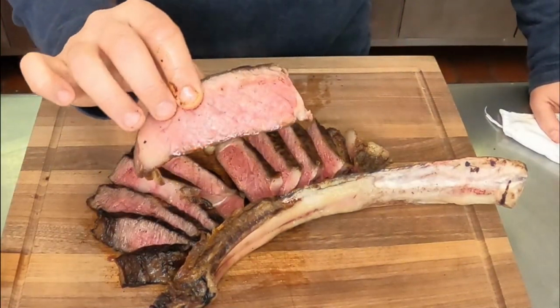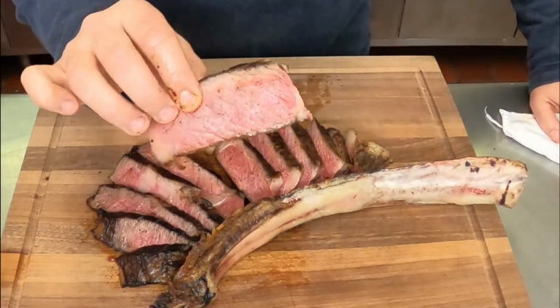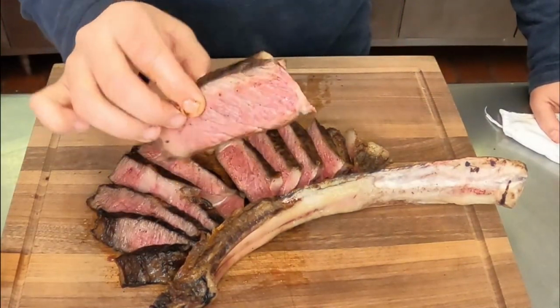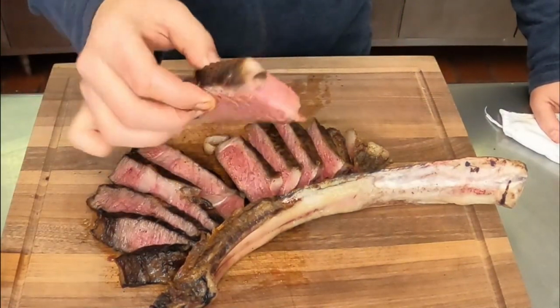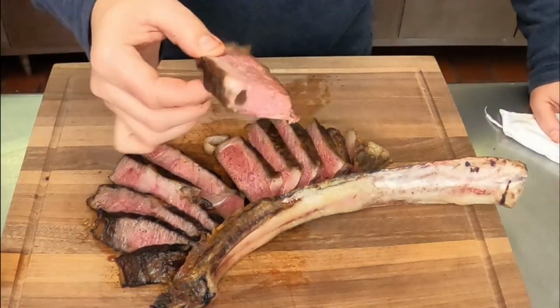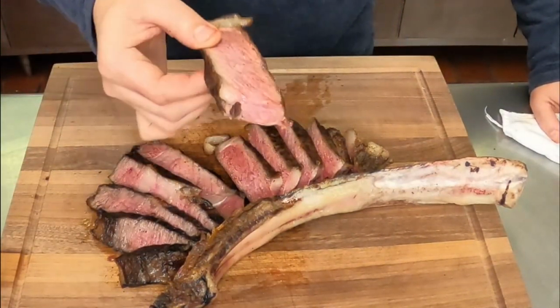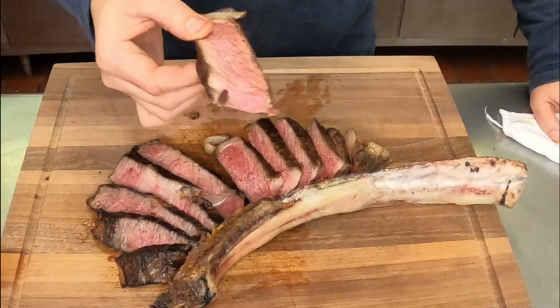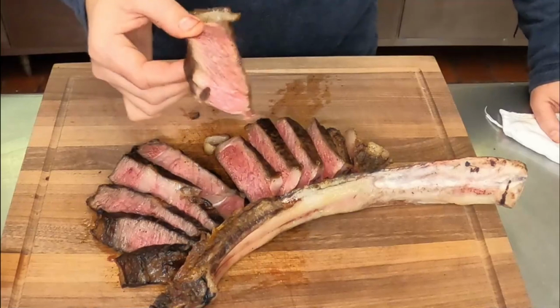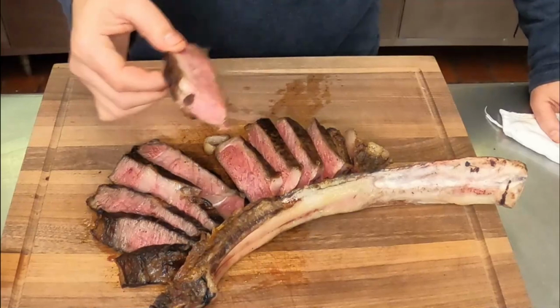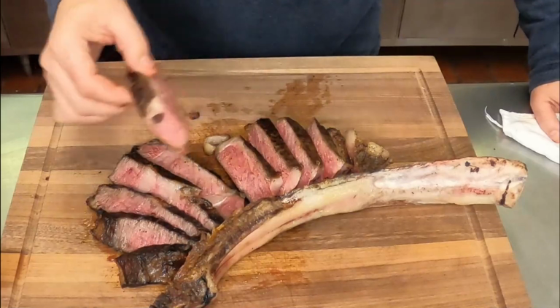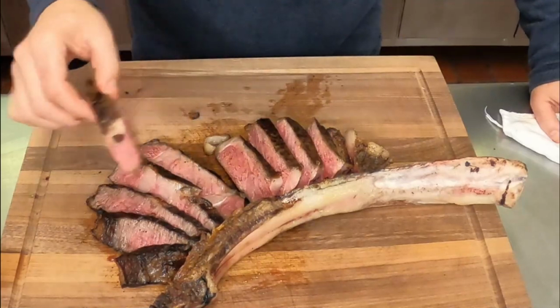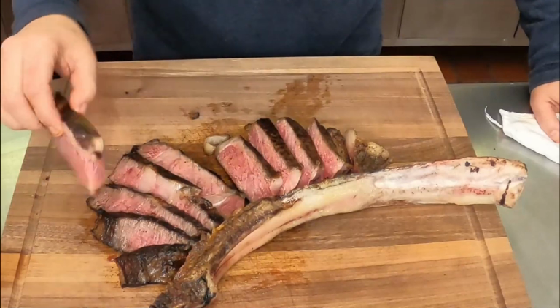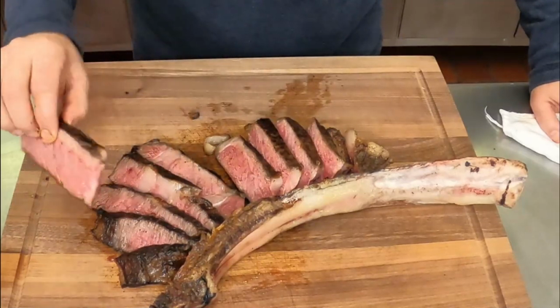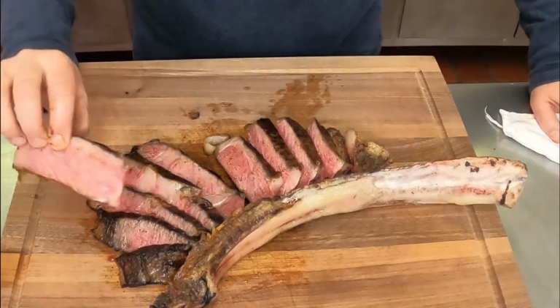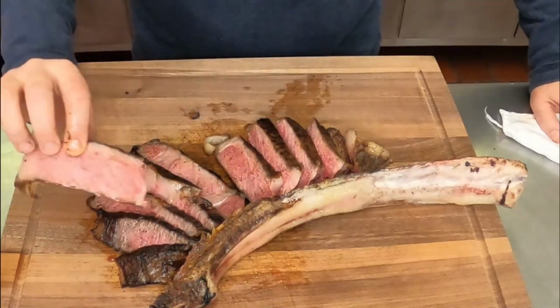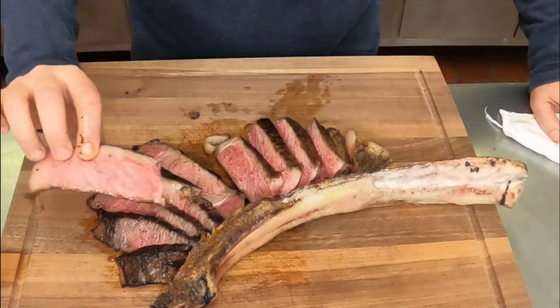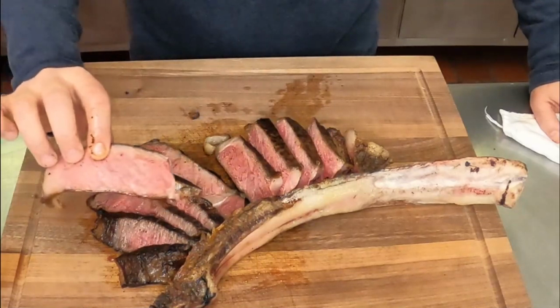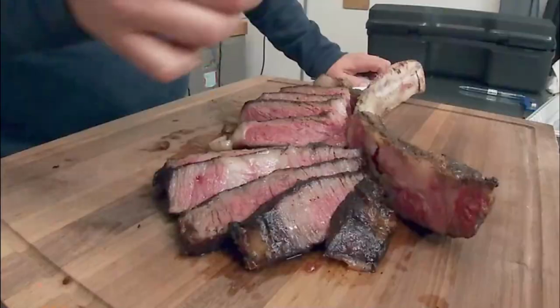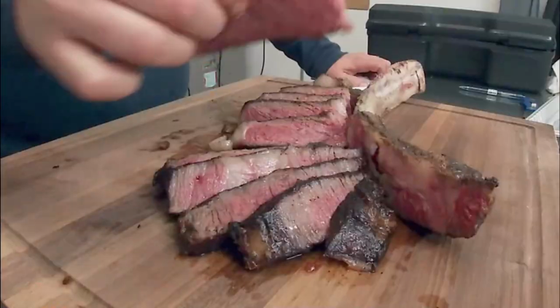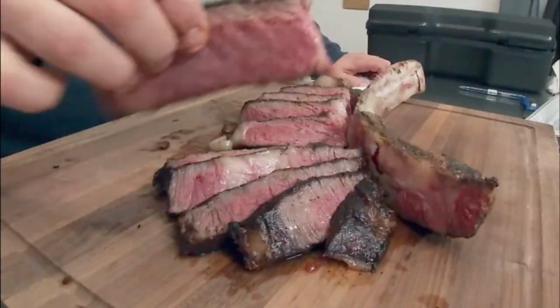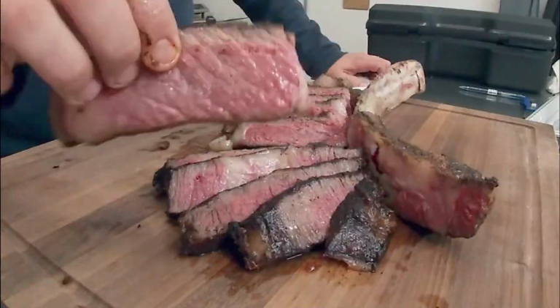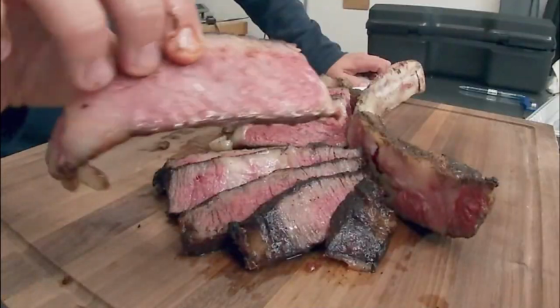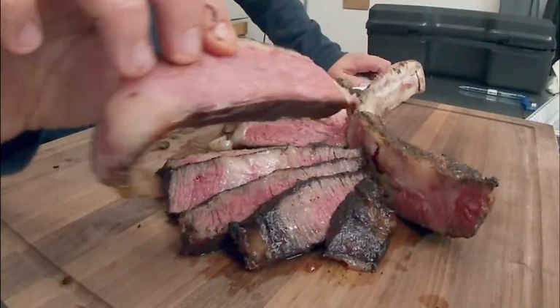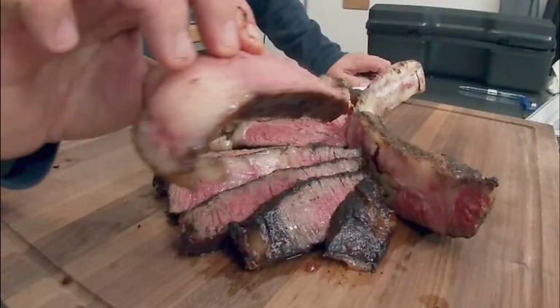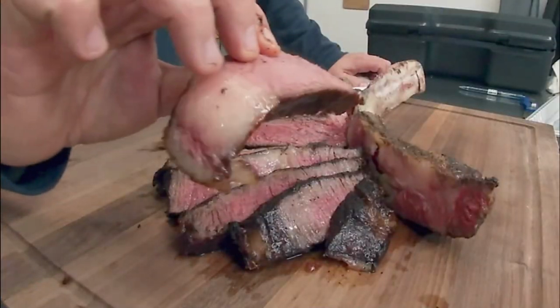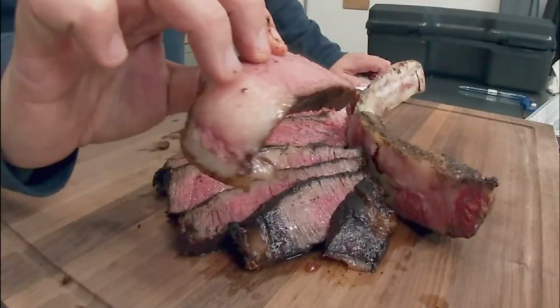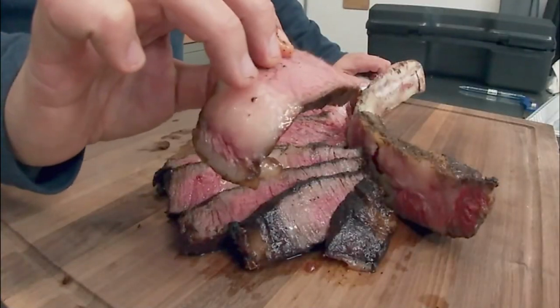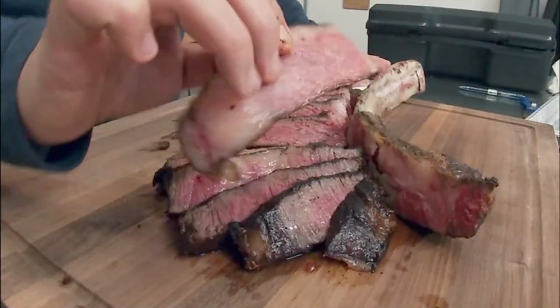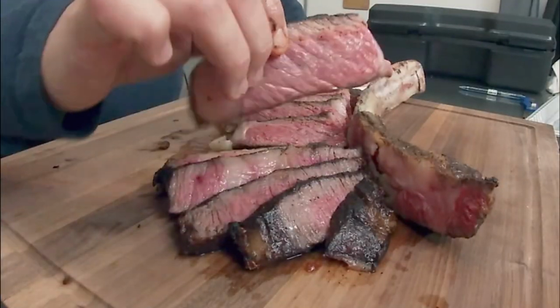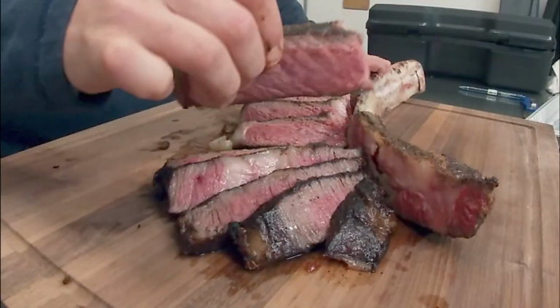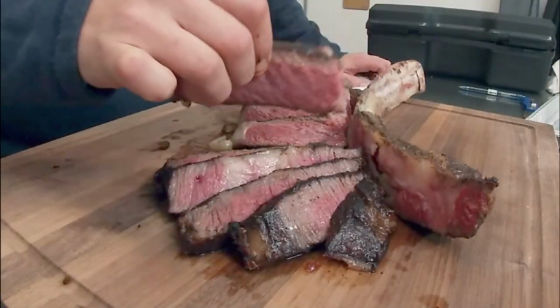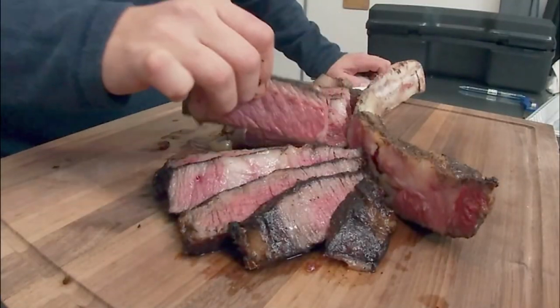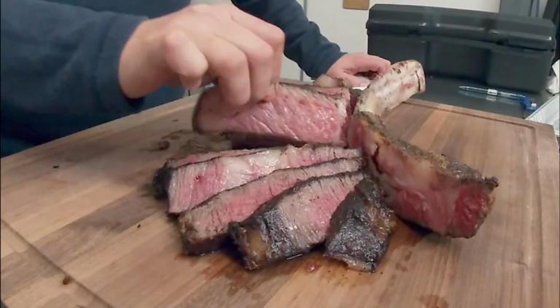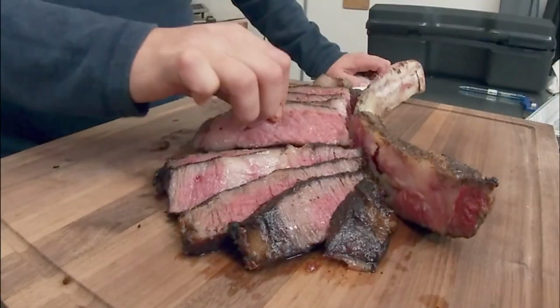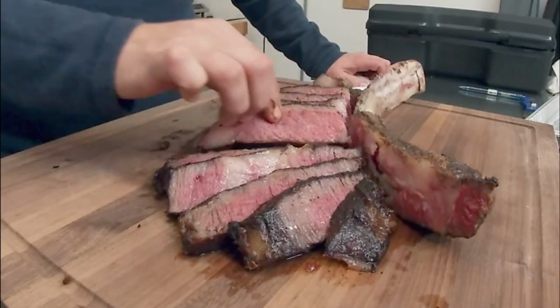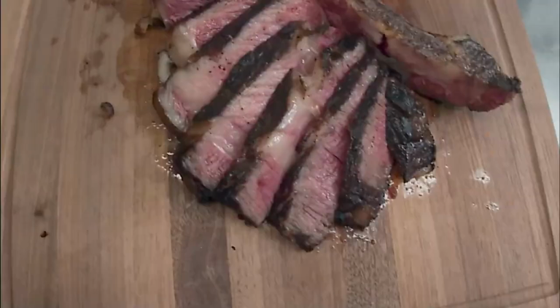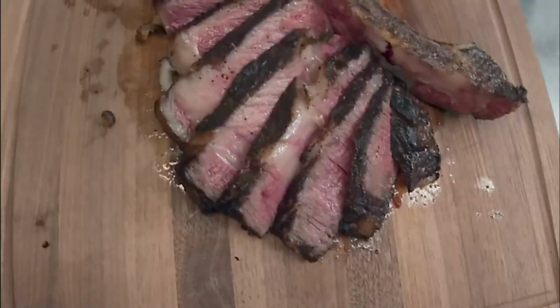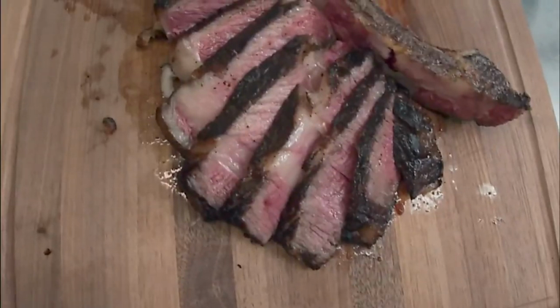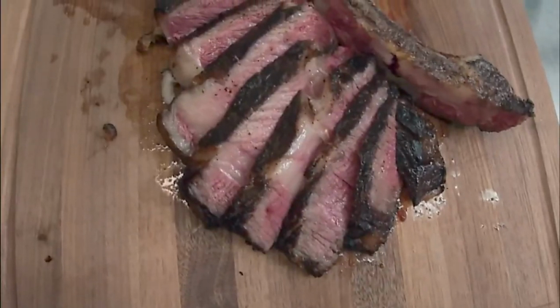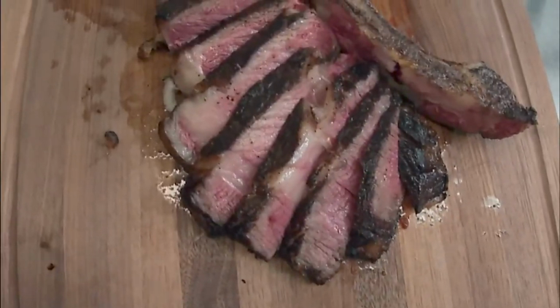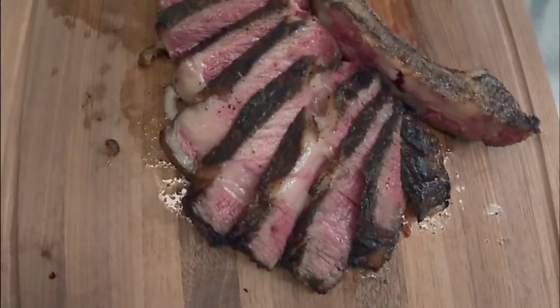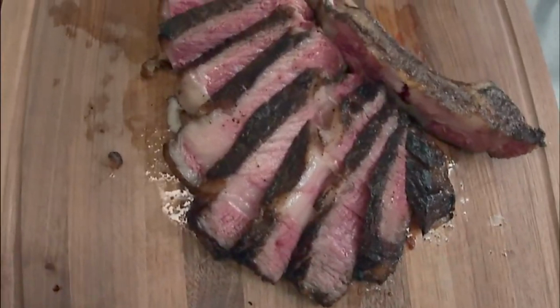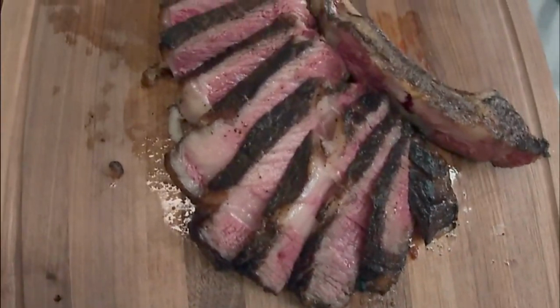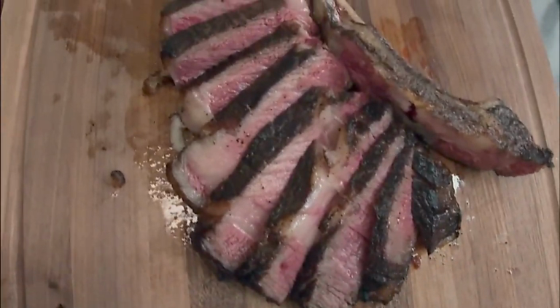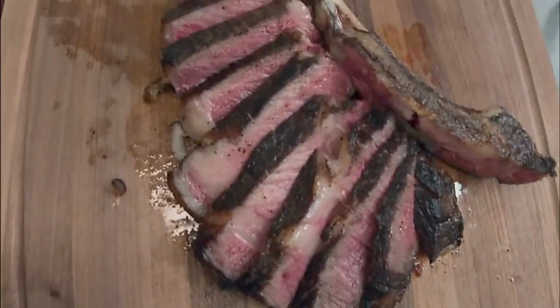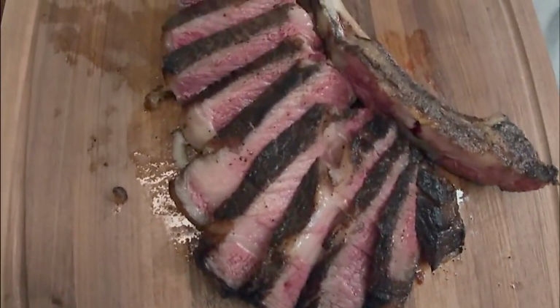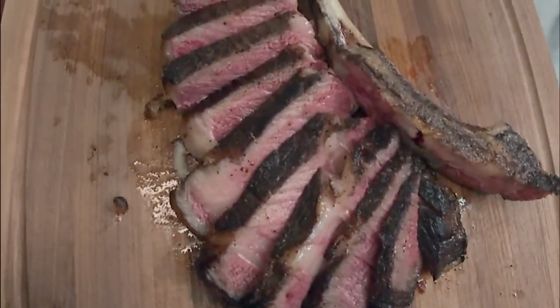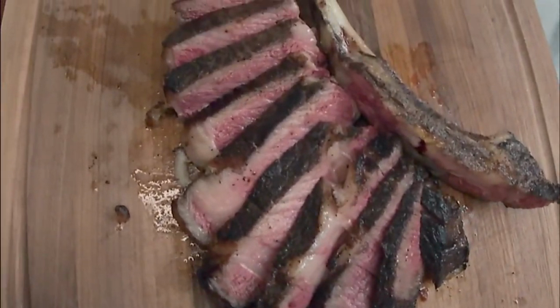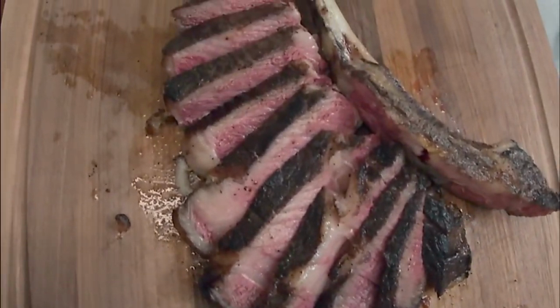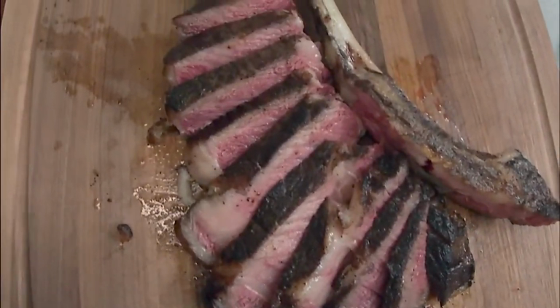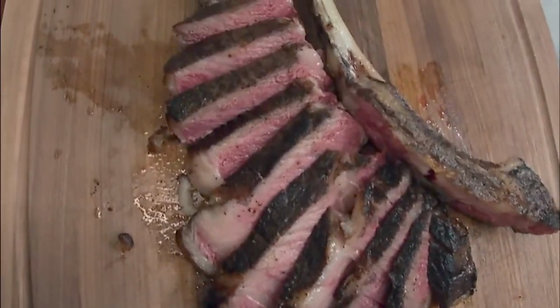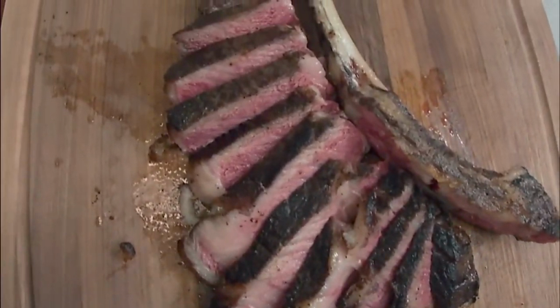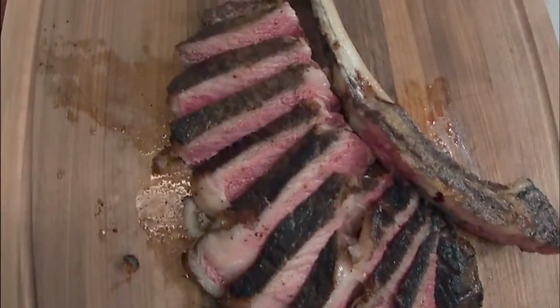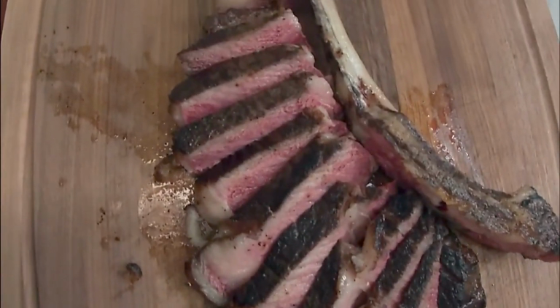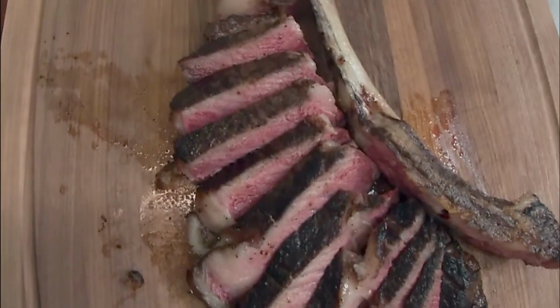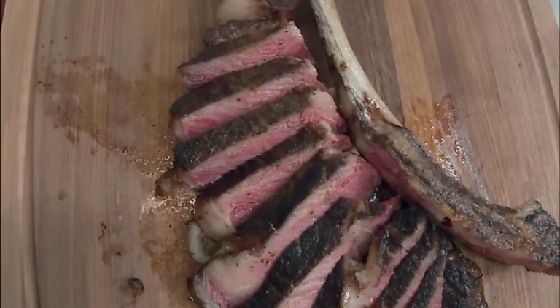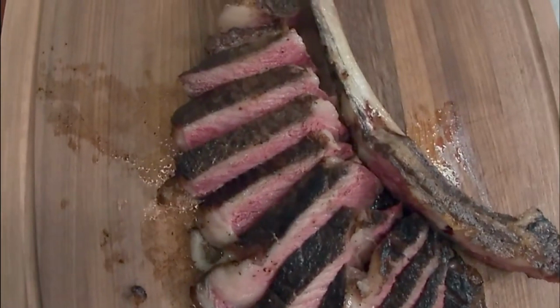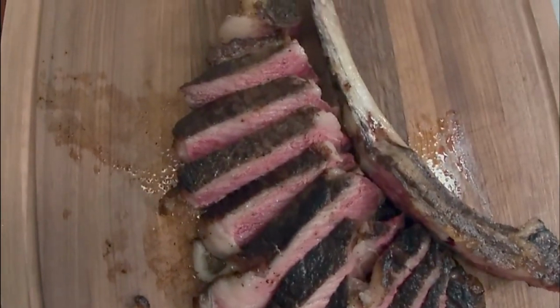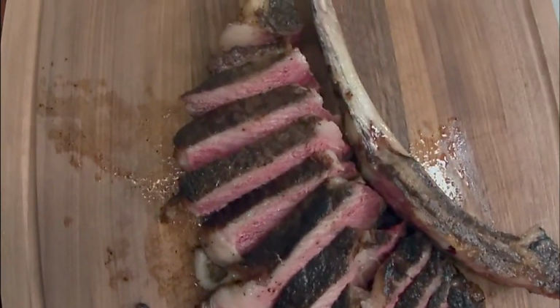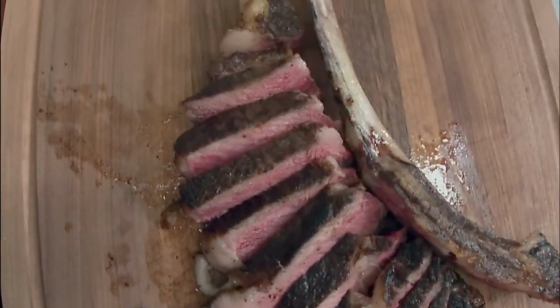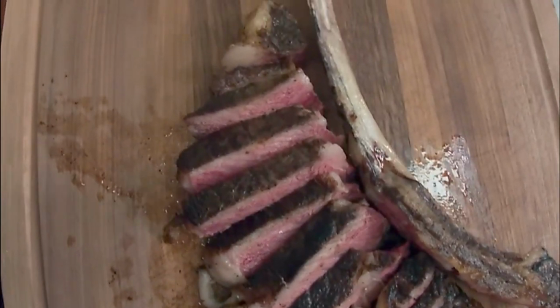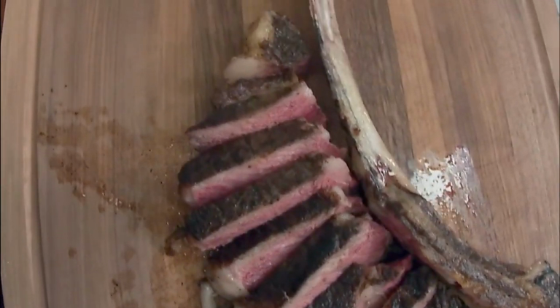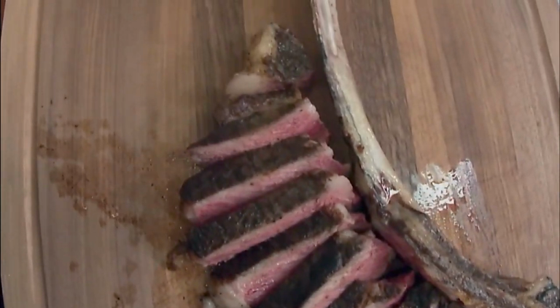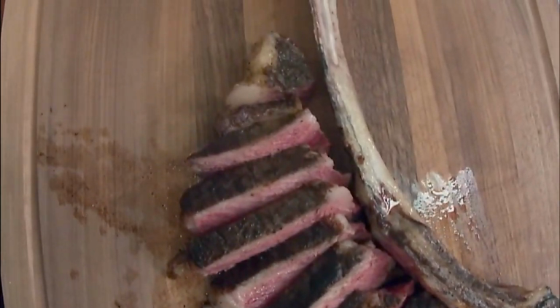There you have it — a perfectly reverse seared tomahawk steak. Absolutely gorgeous and ready to enjoy.